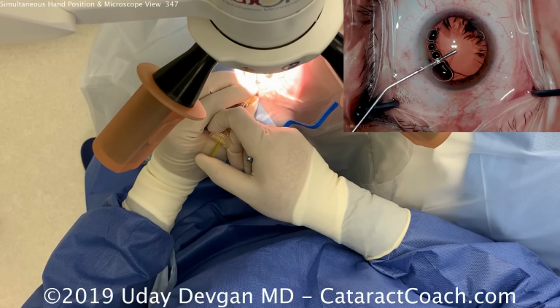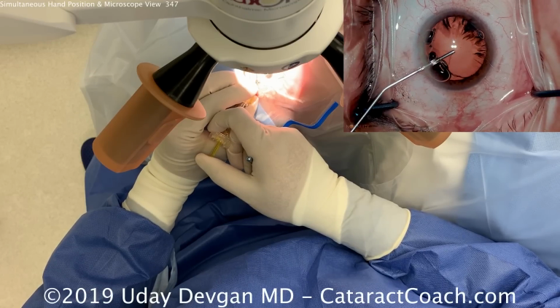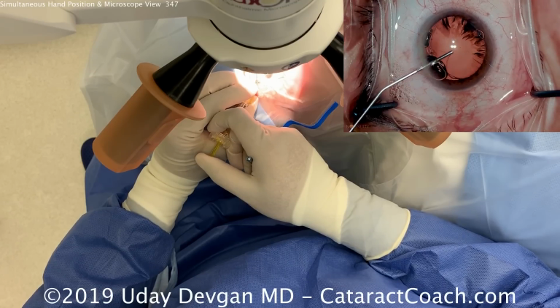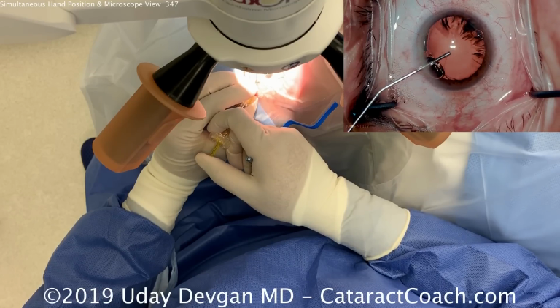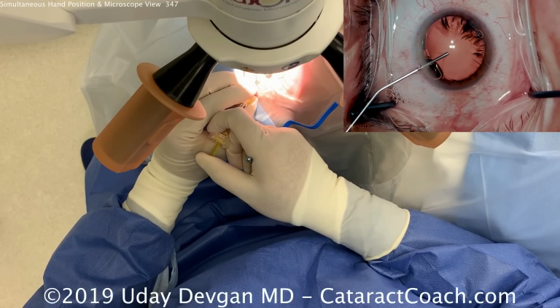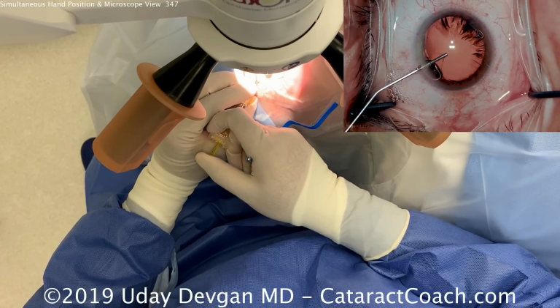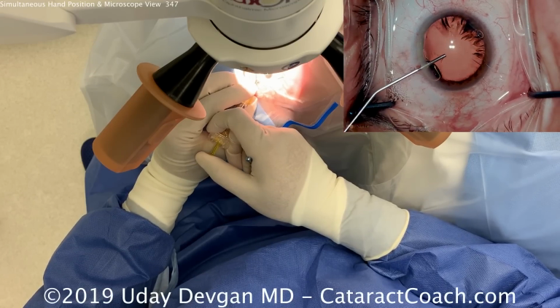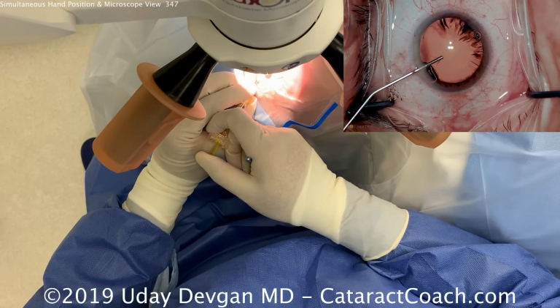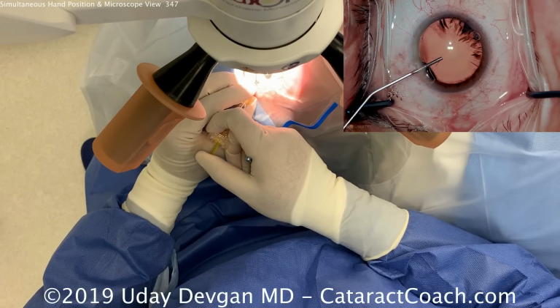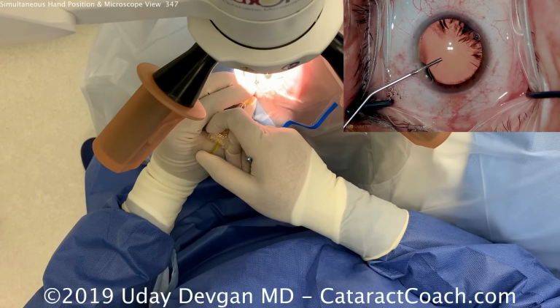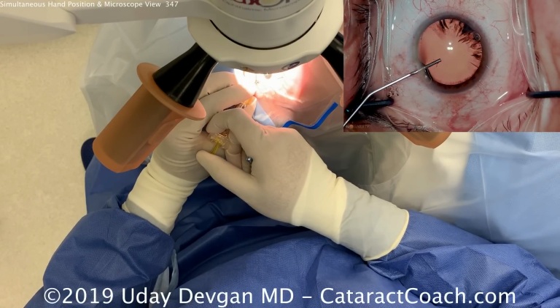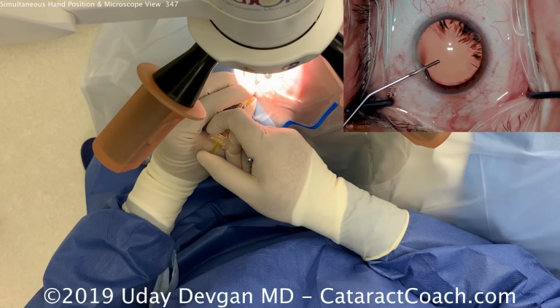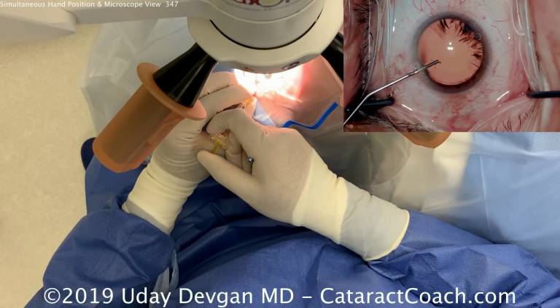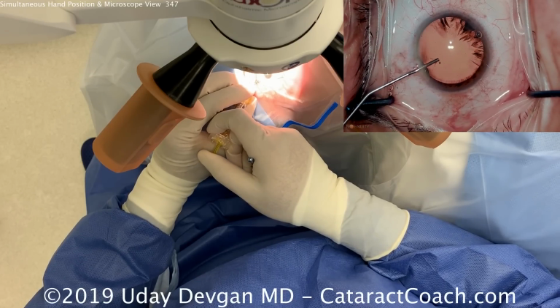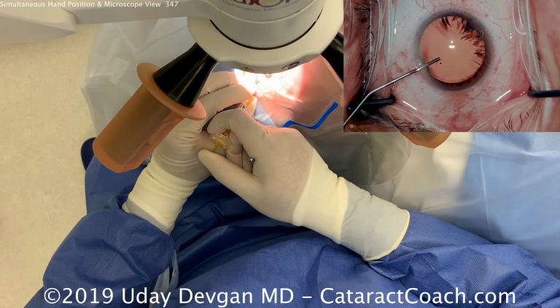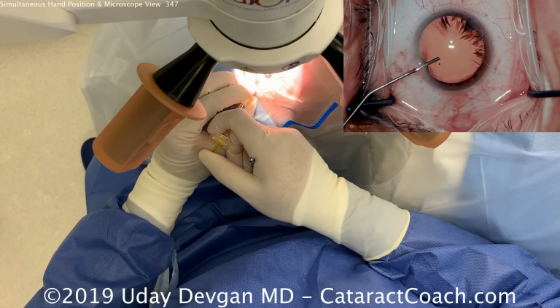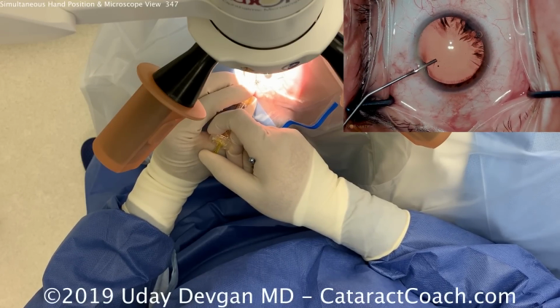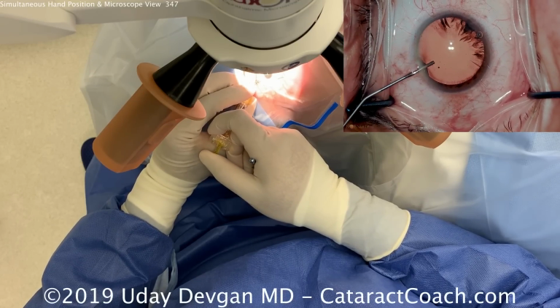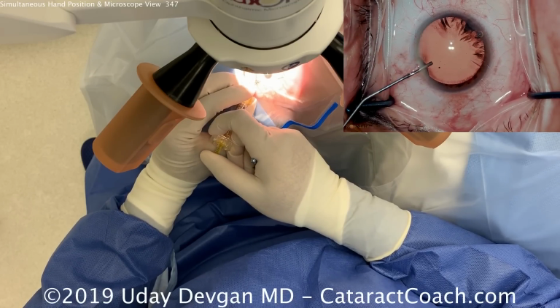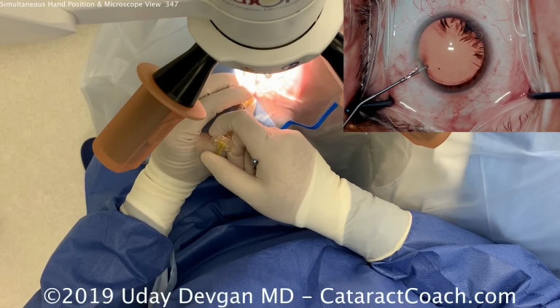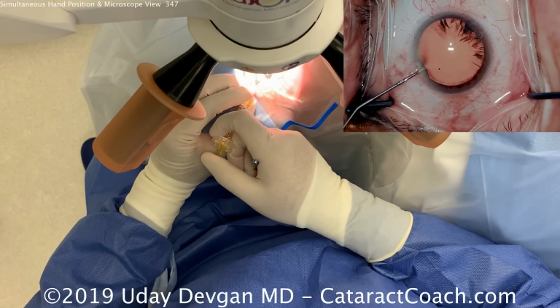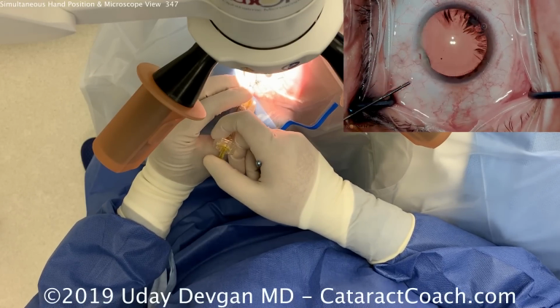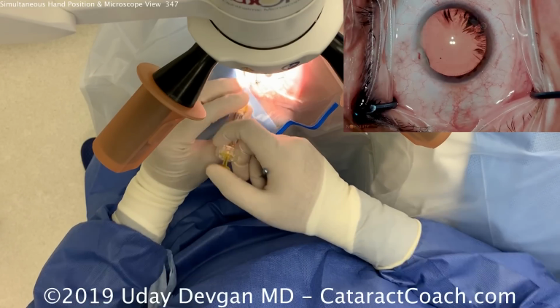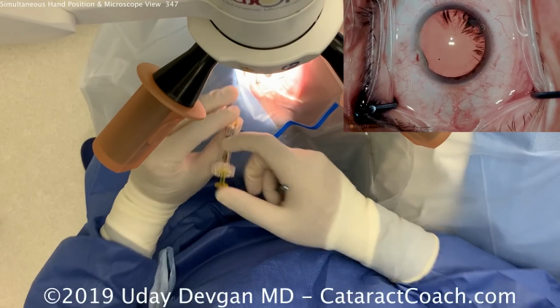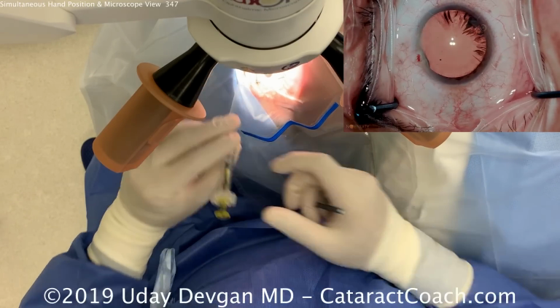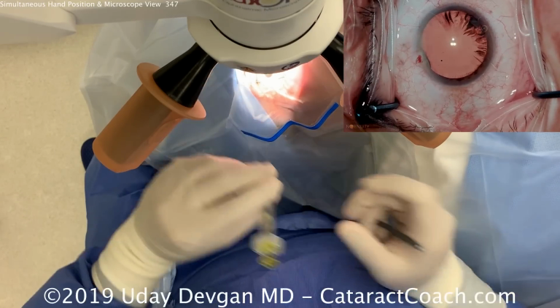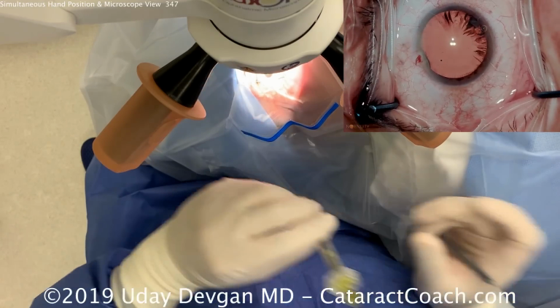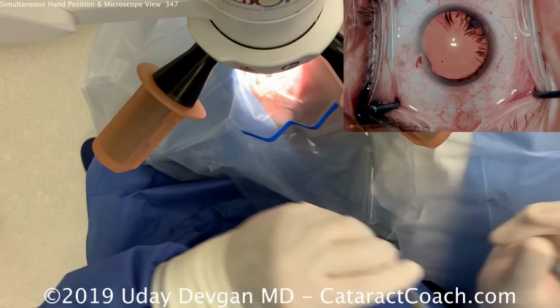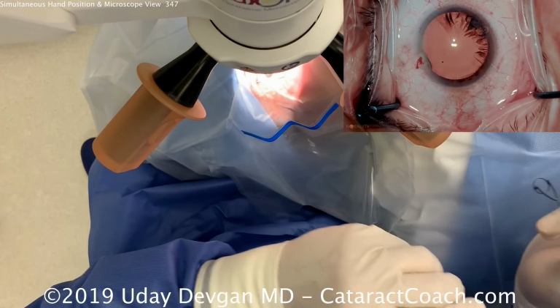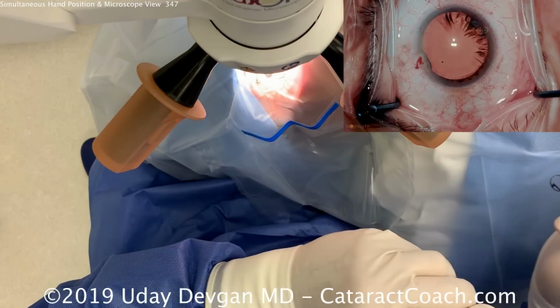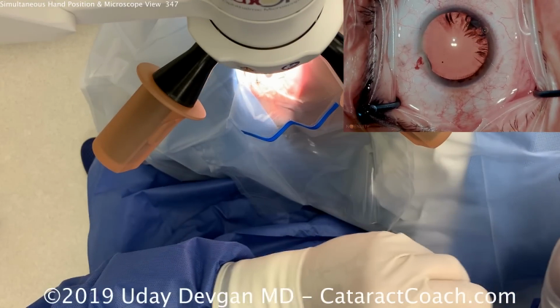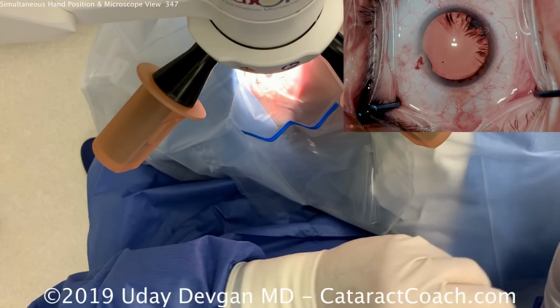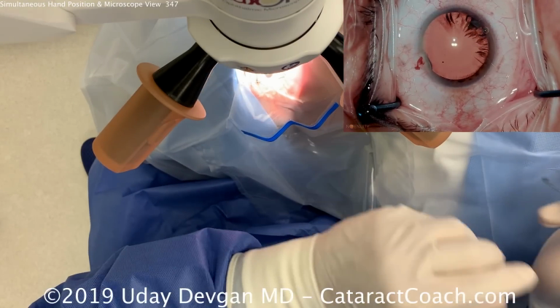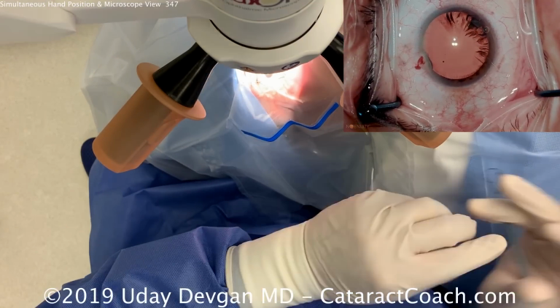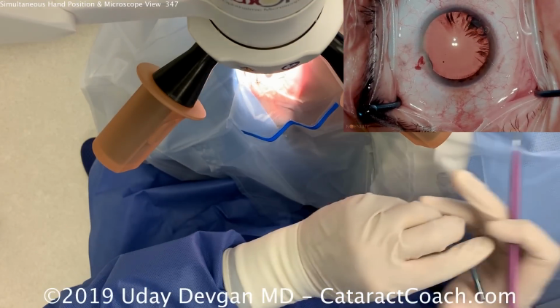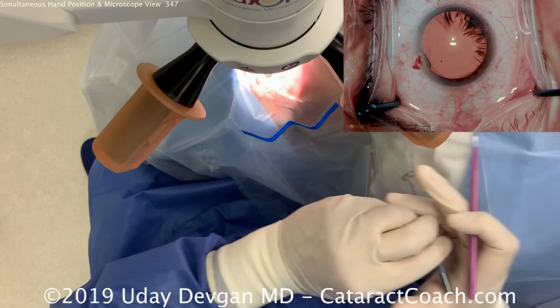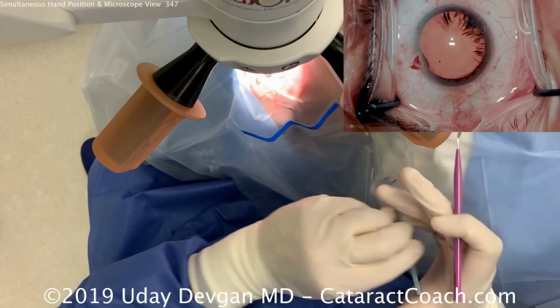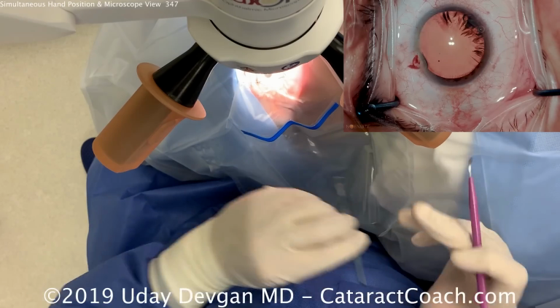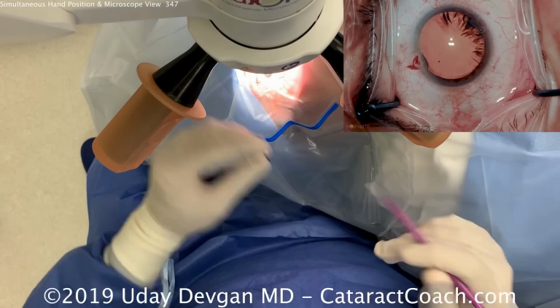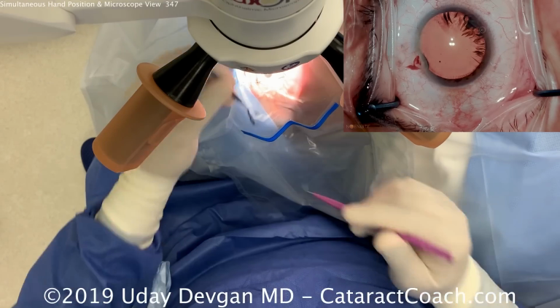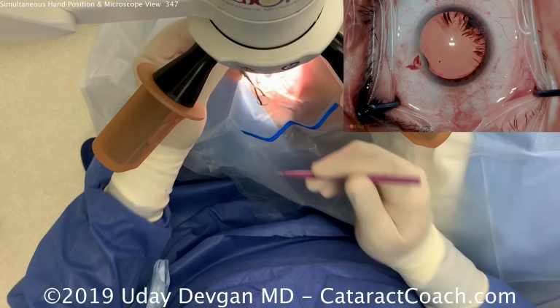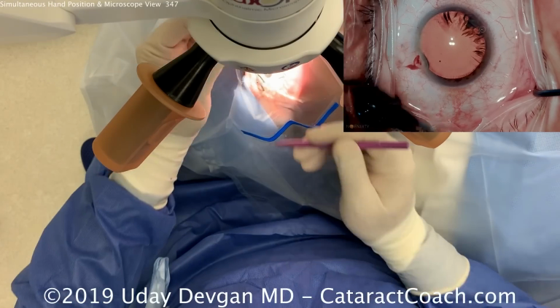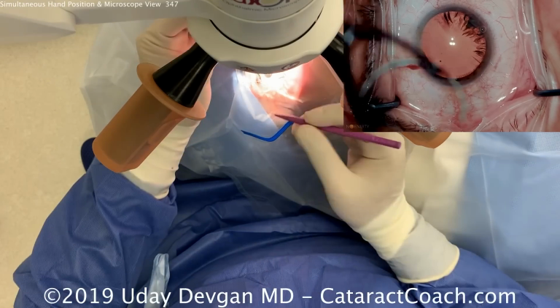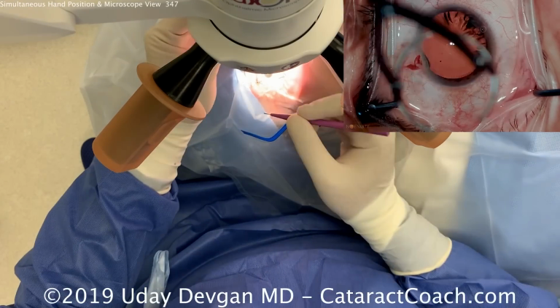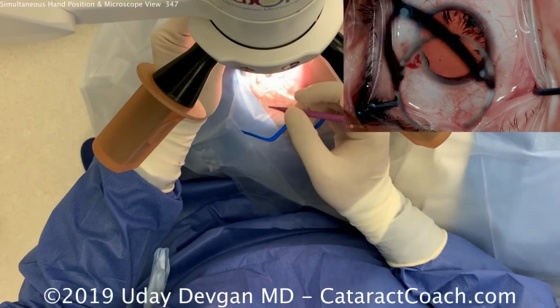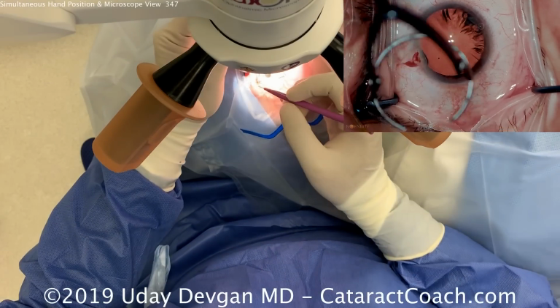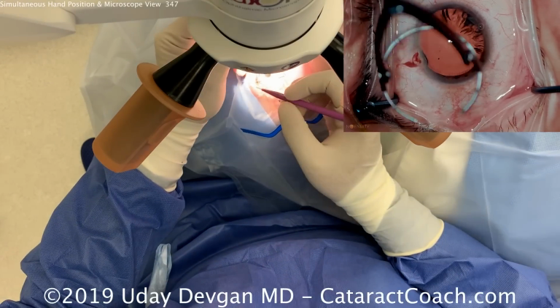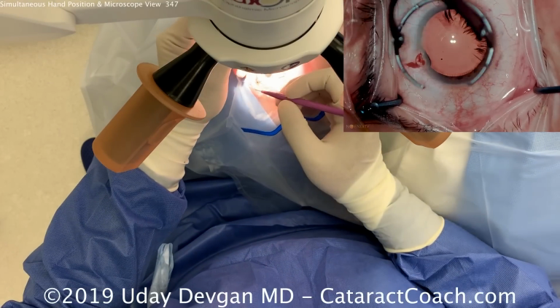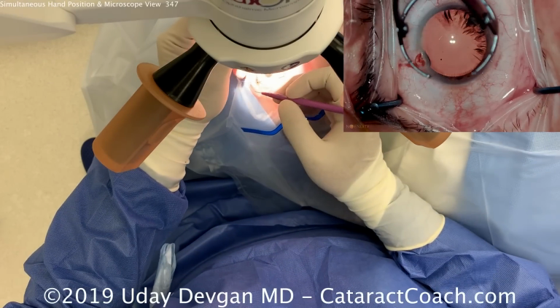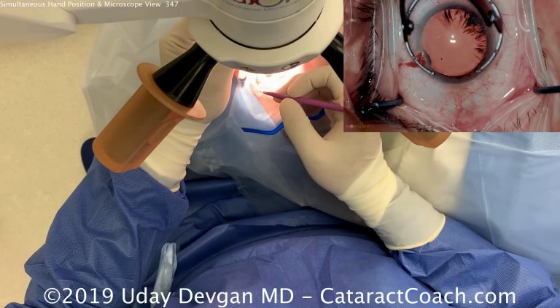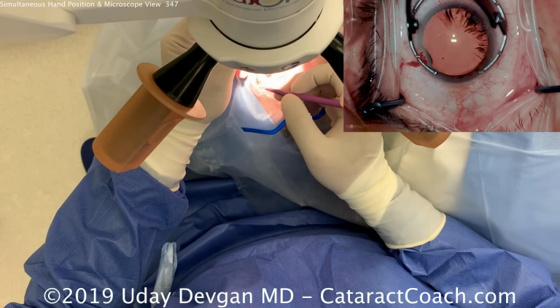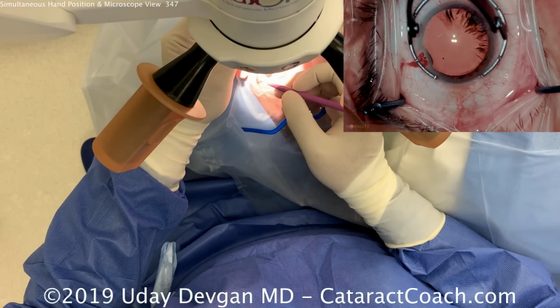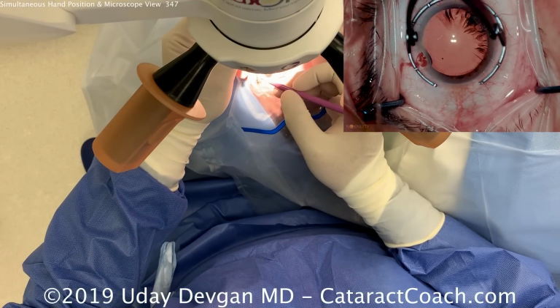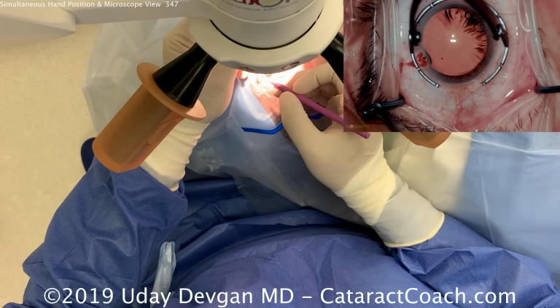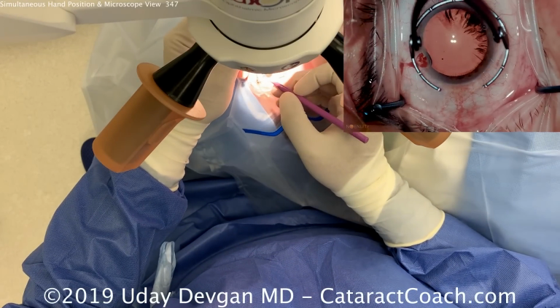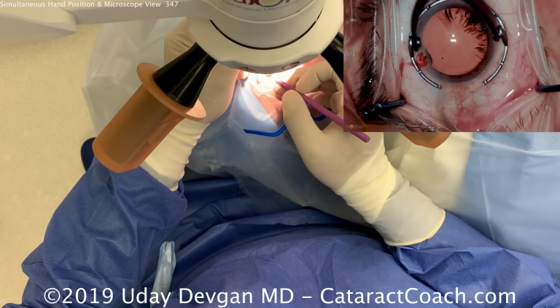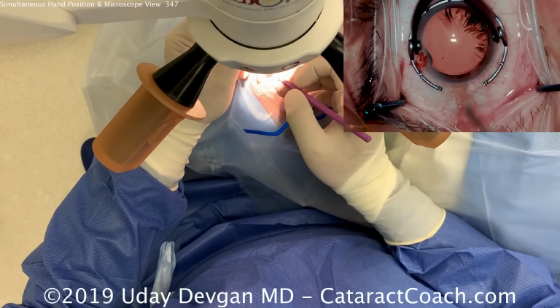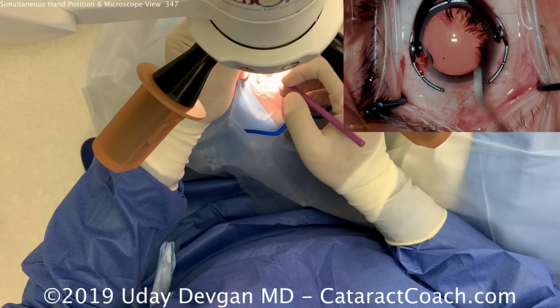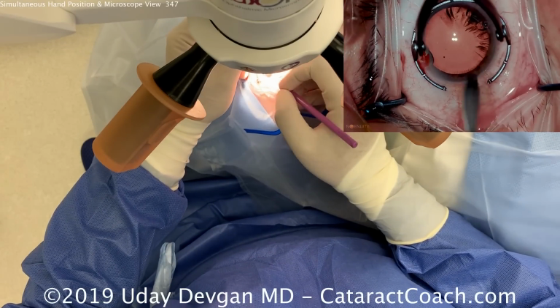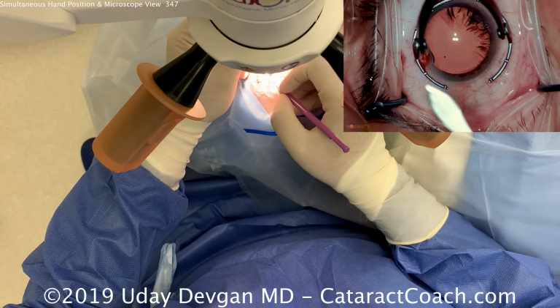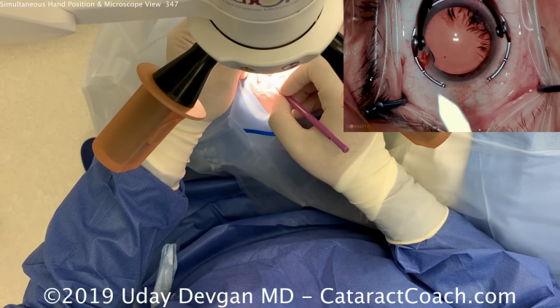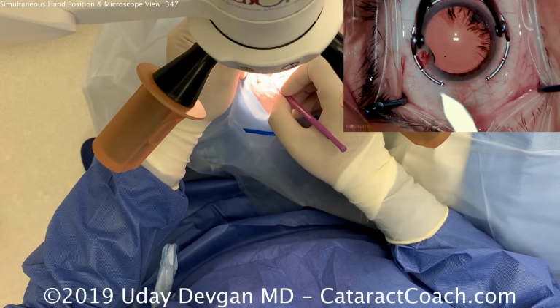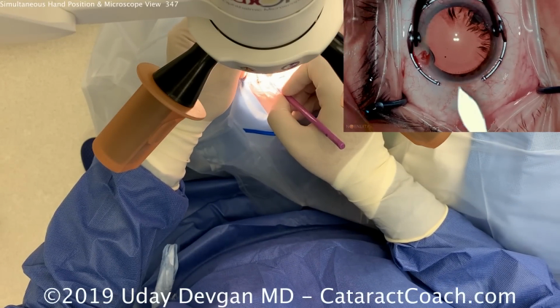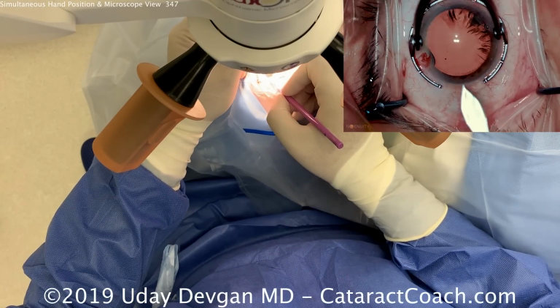The right hand's on the plunger. Look what's inside my right hand — I'm palming that fixation ring. Now I switch the fixation ring to the left hand.